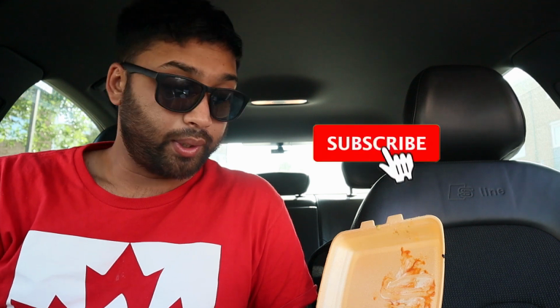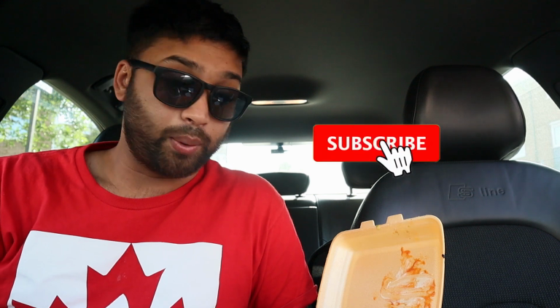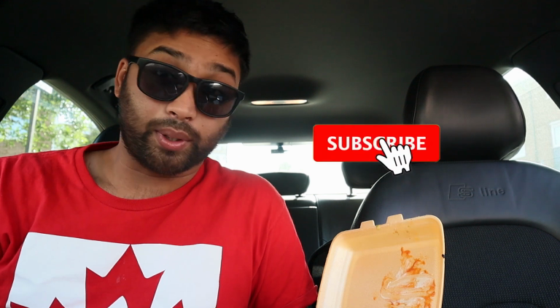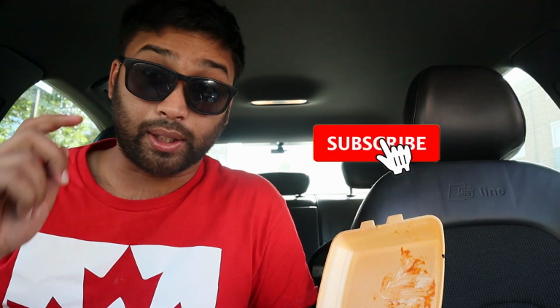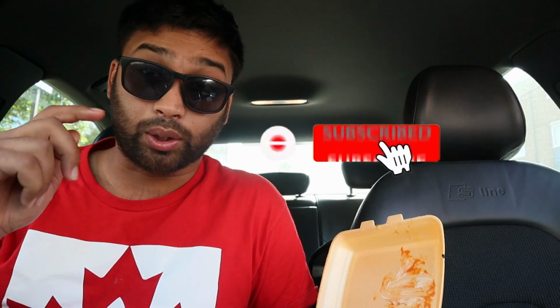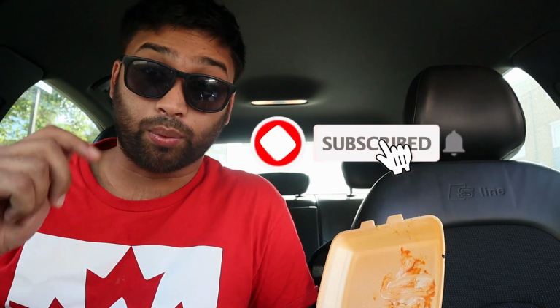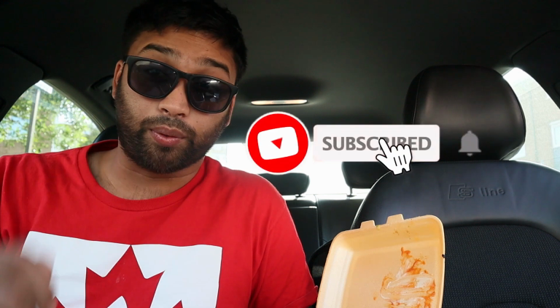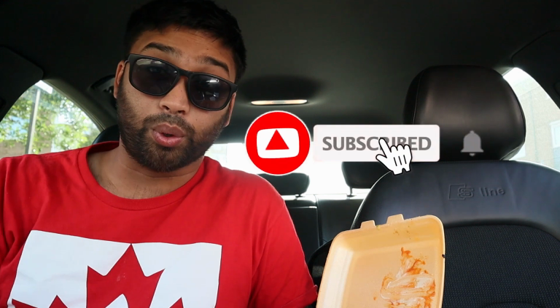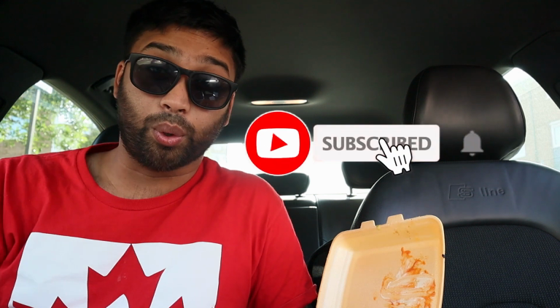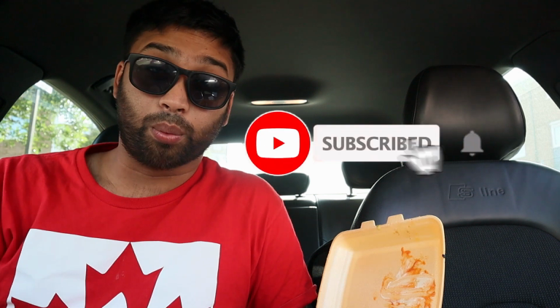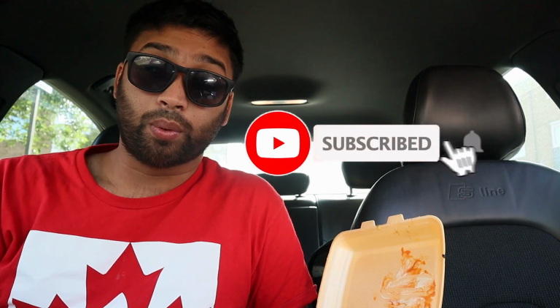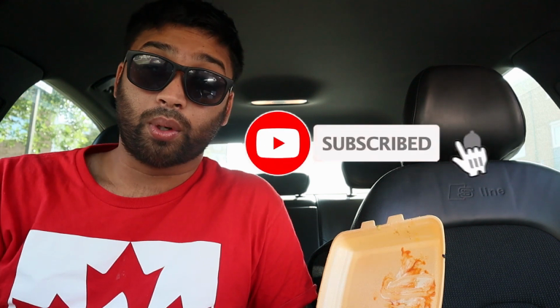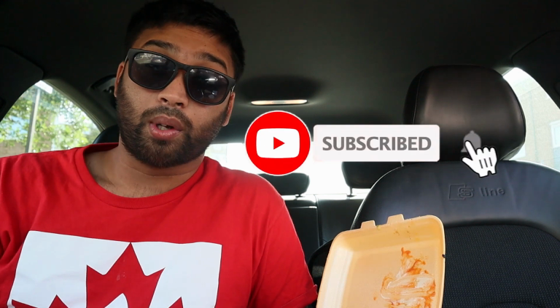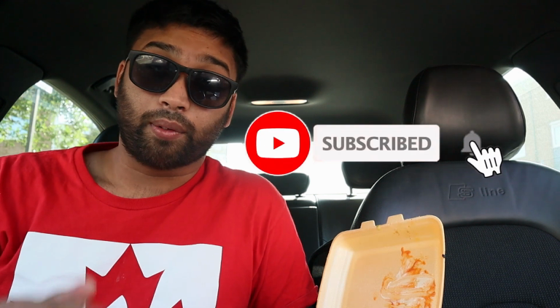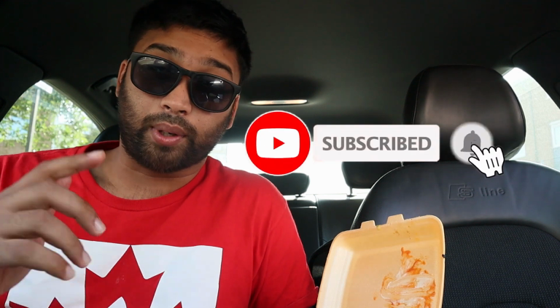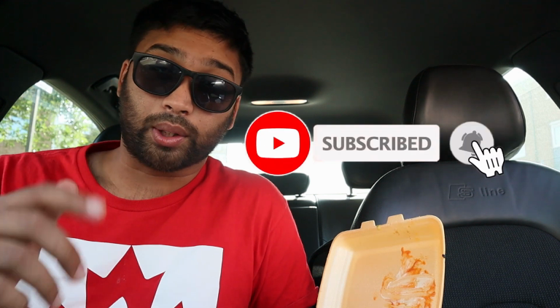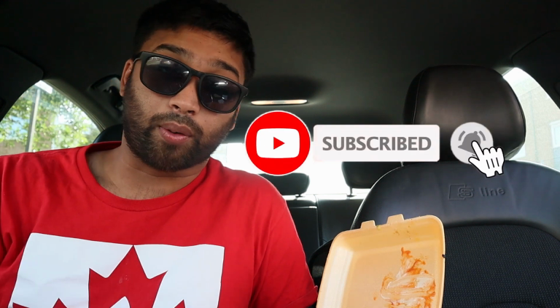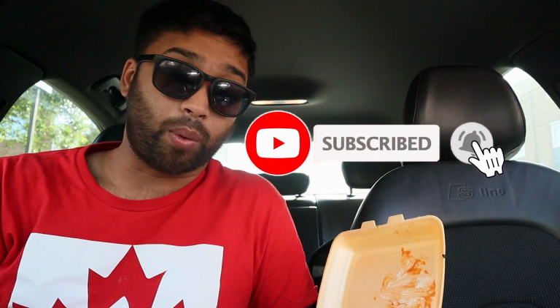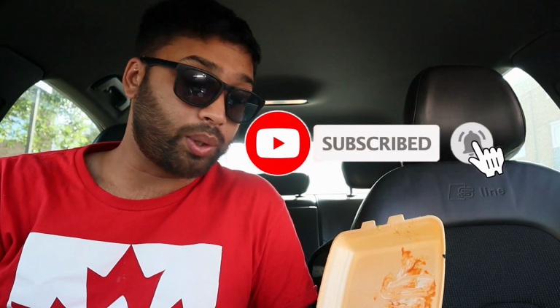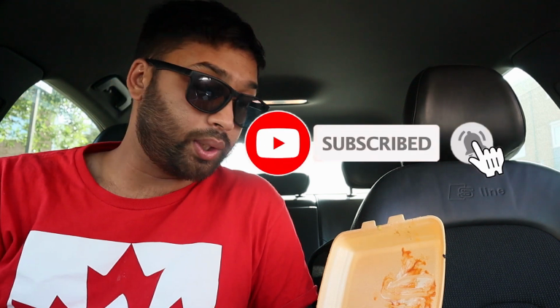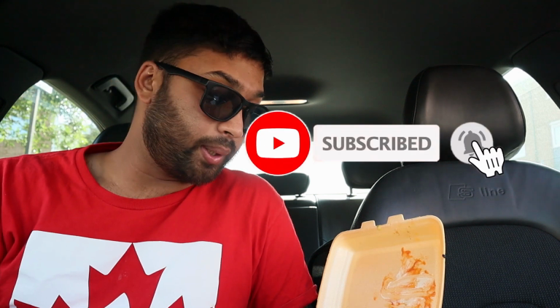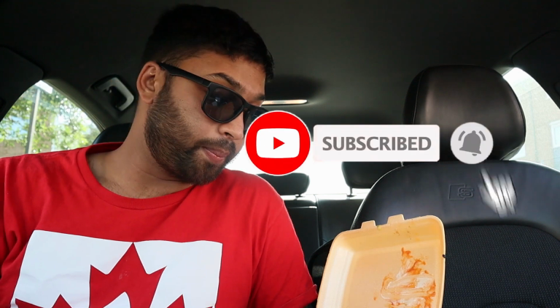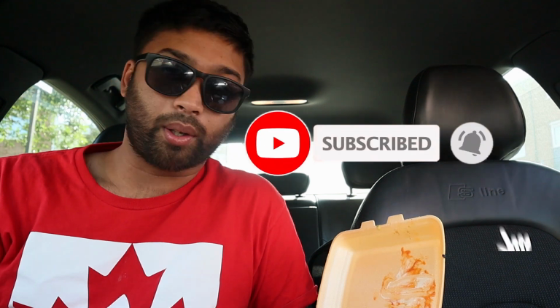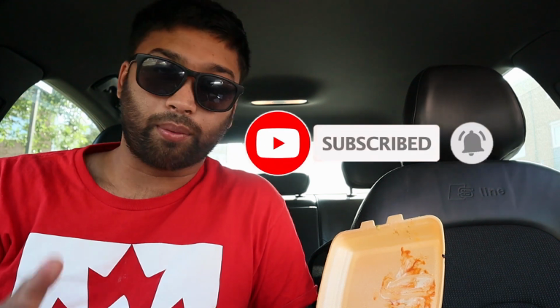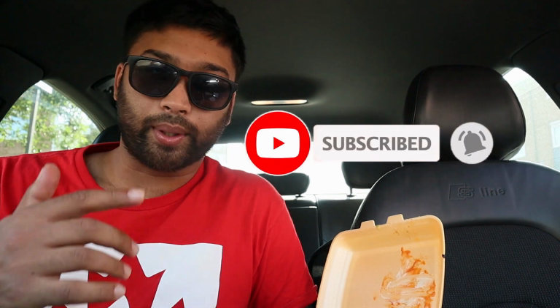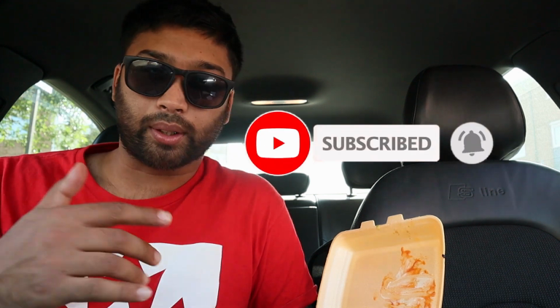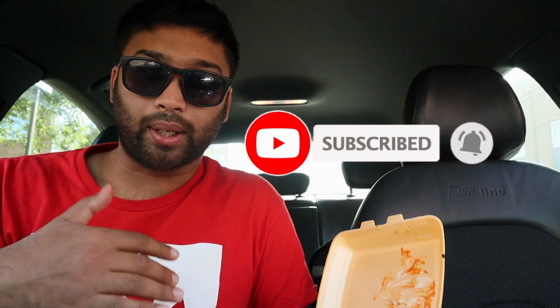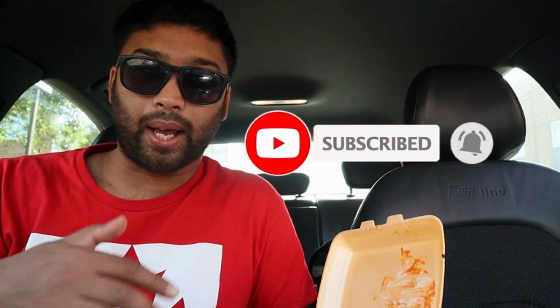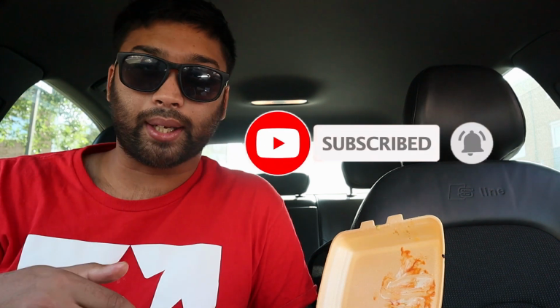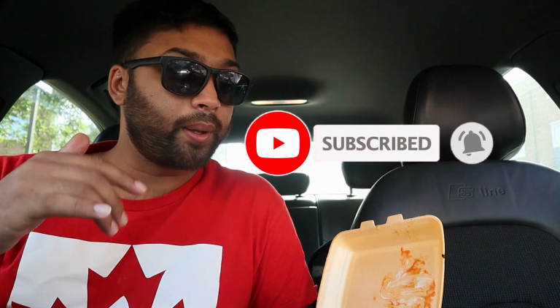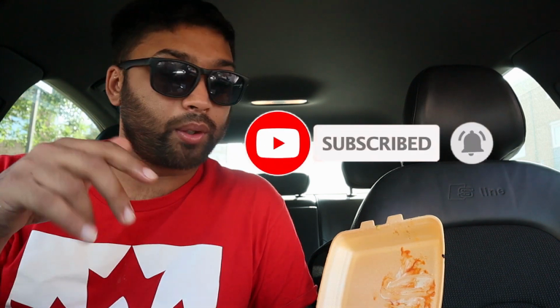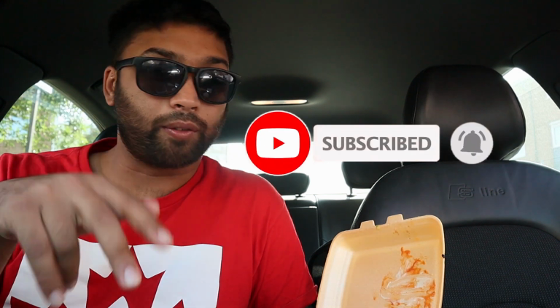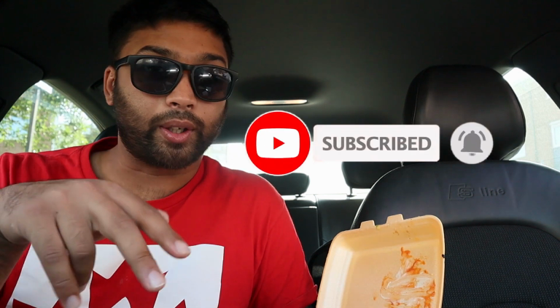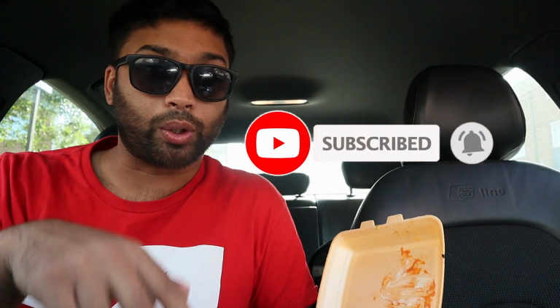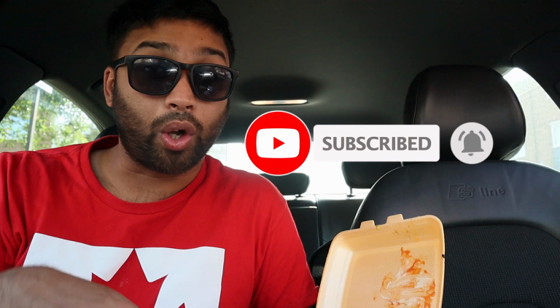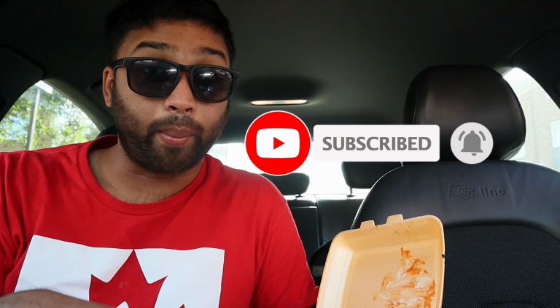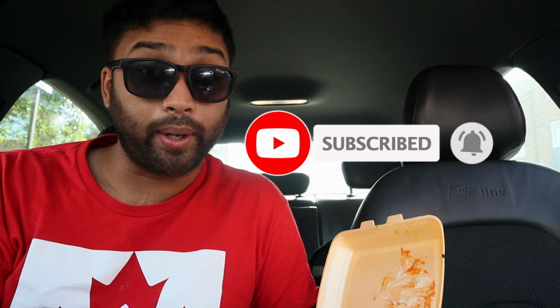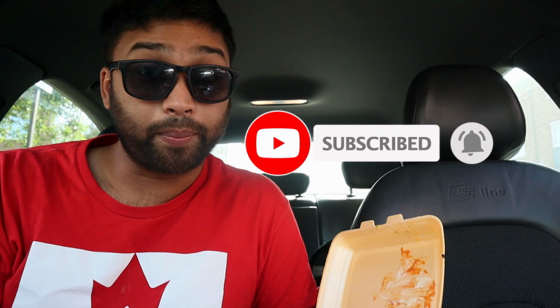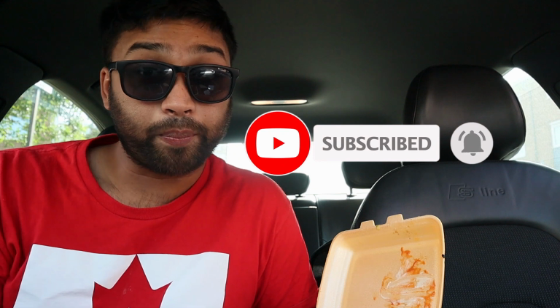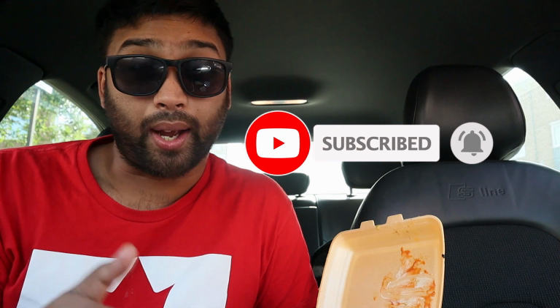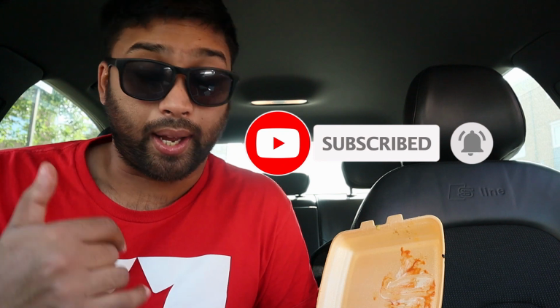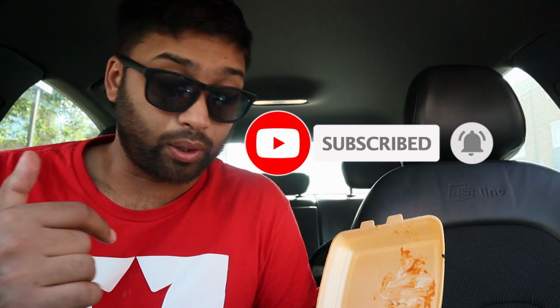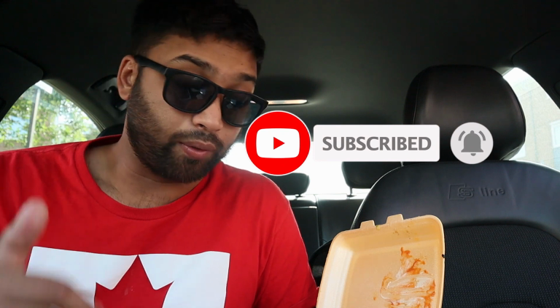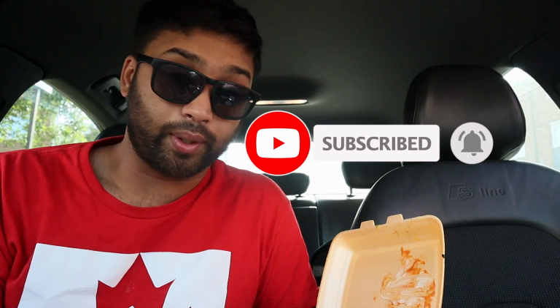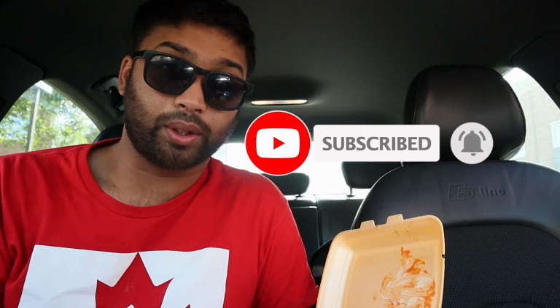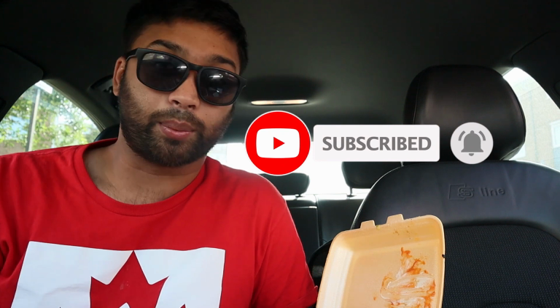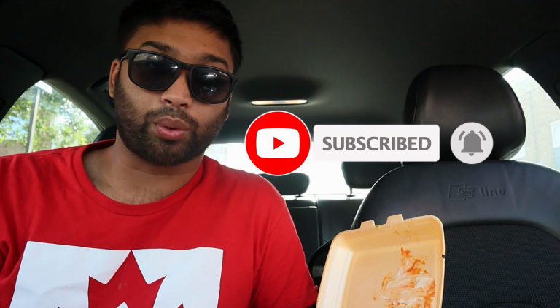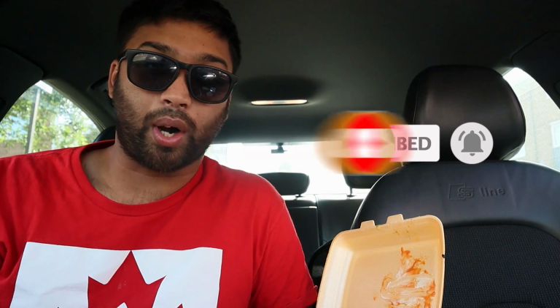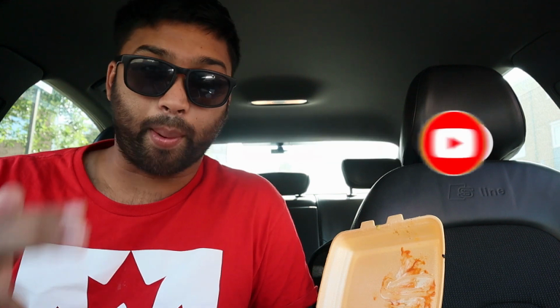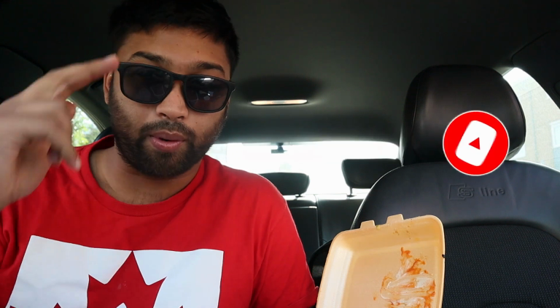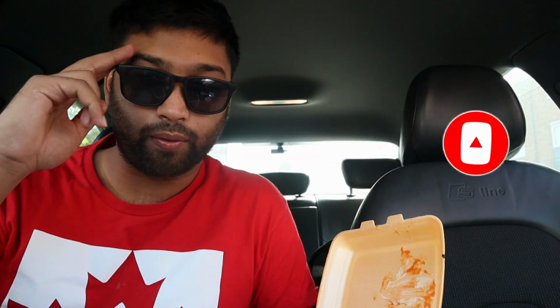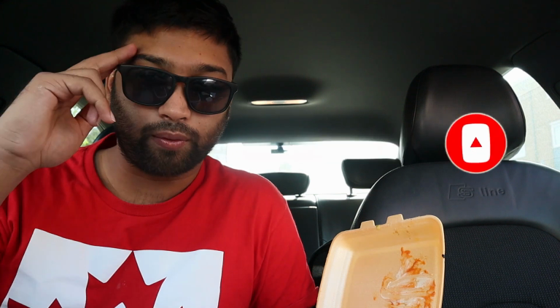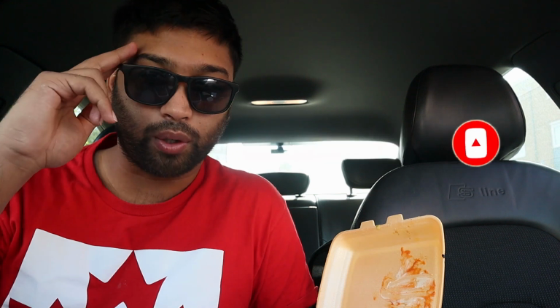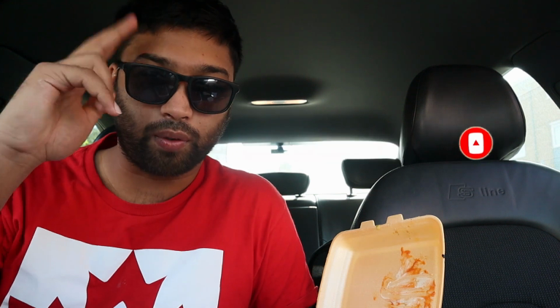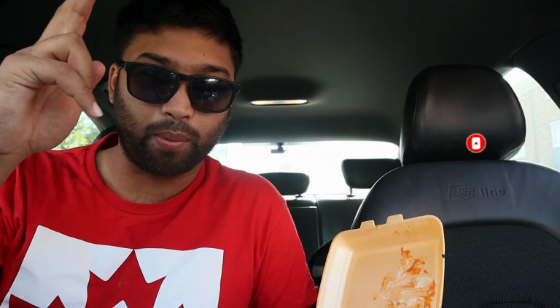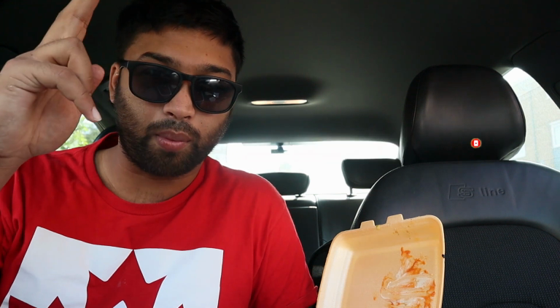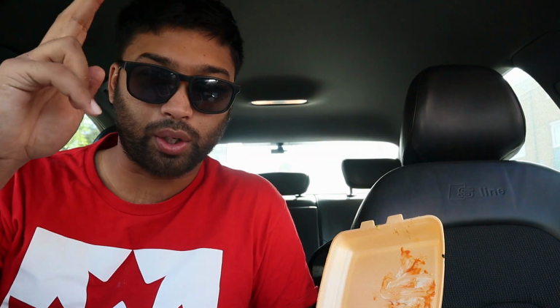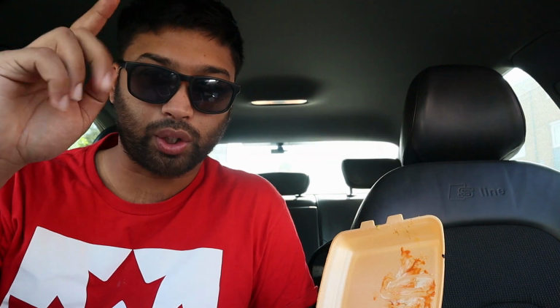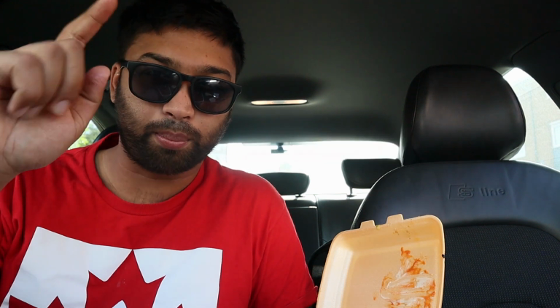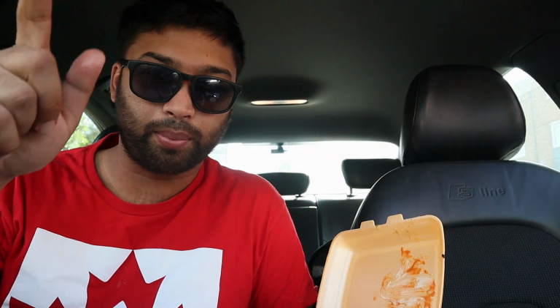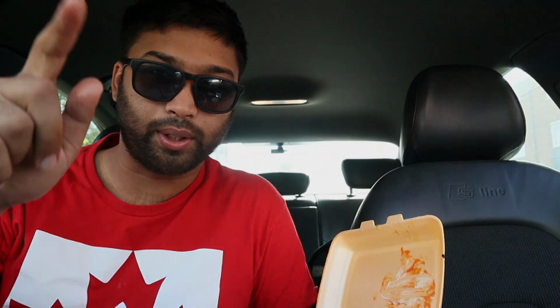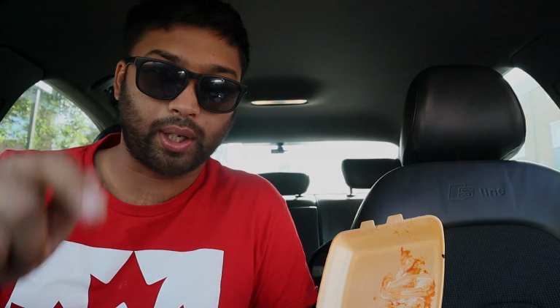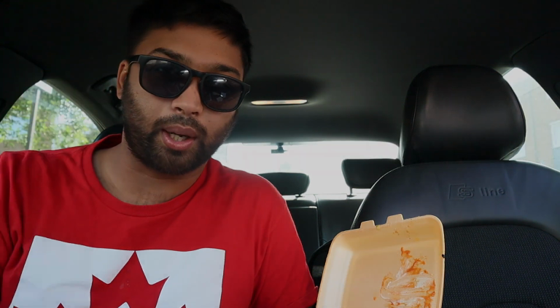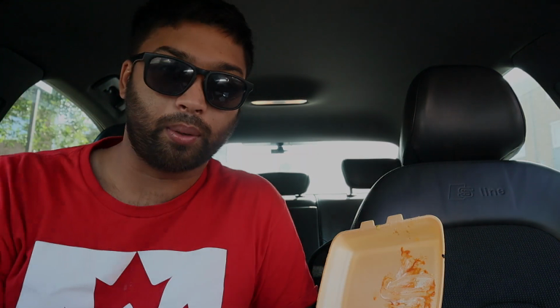Anyways, that's the review. Thanks for watching. Don't forget to like, don't forget to comment, and don't forget to subscribe. Thank you very much. Peace out.